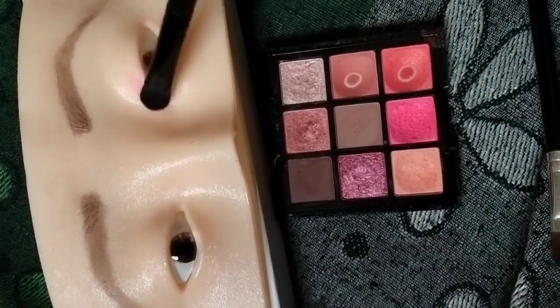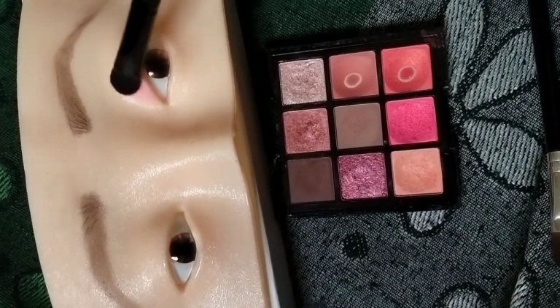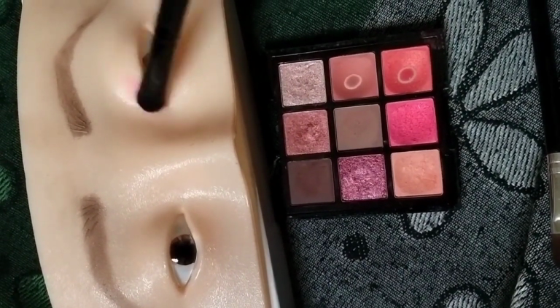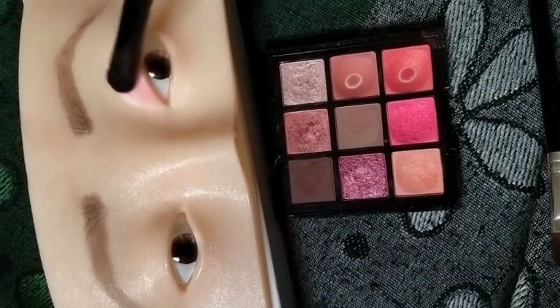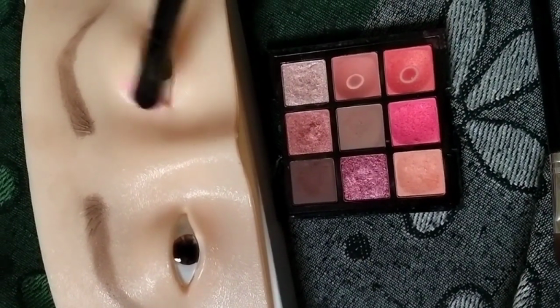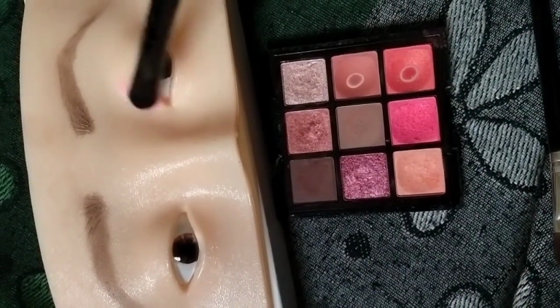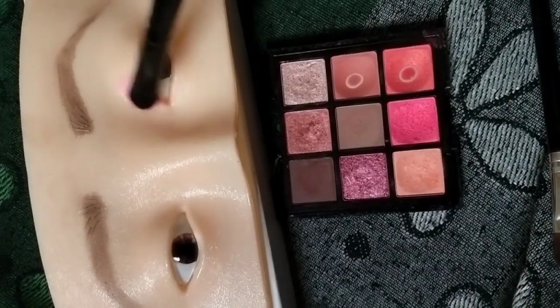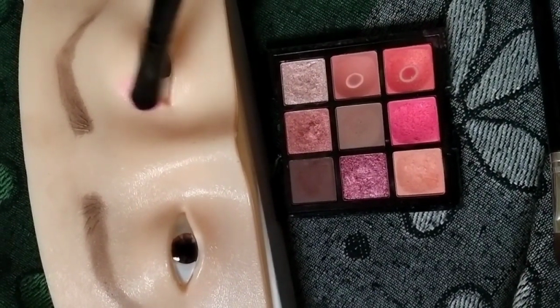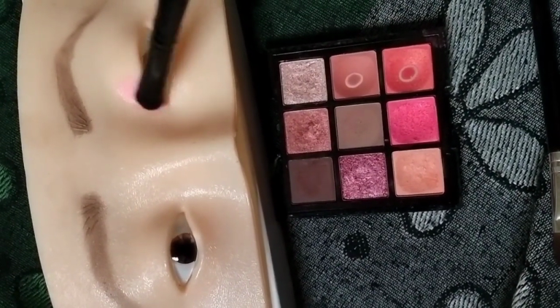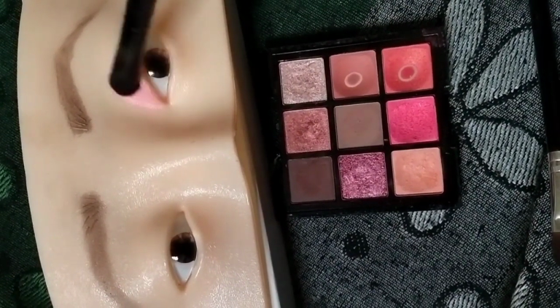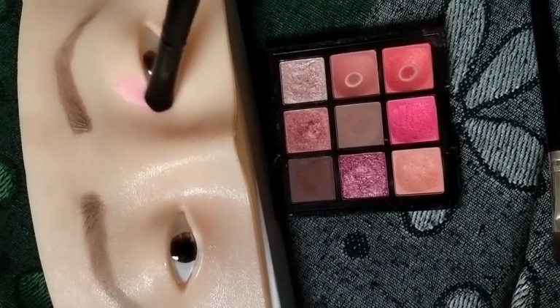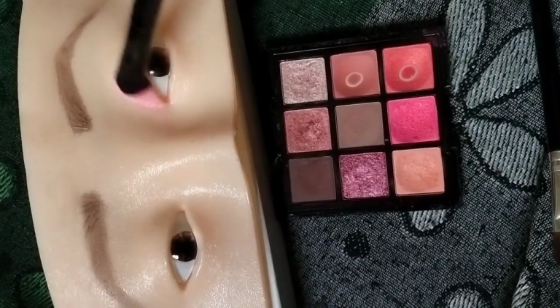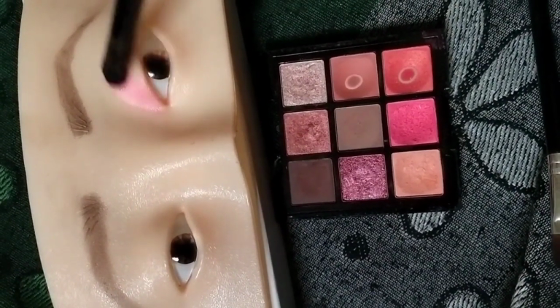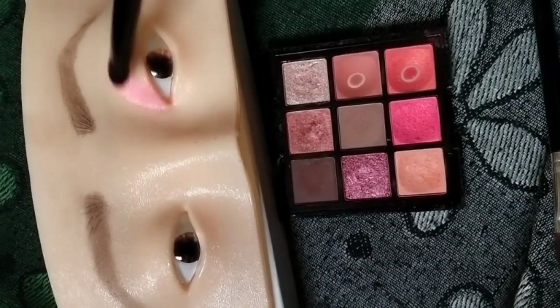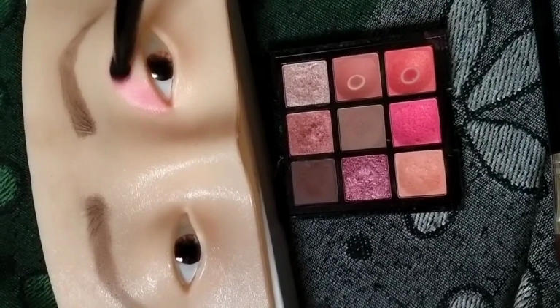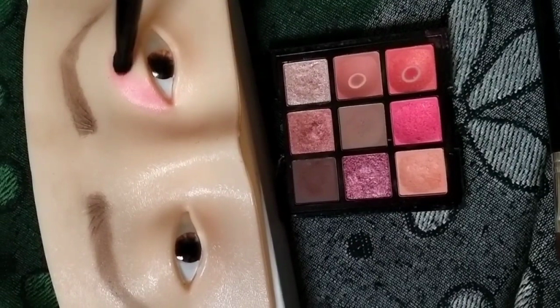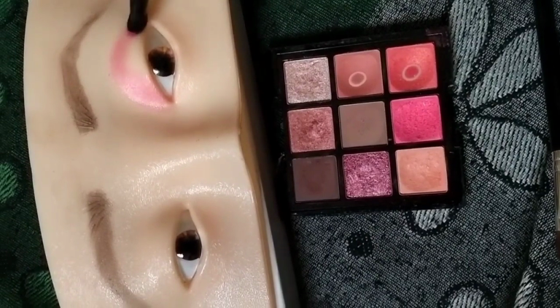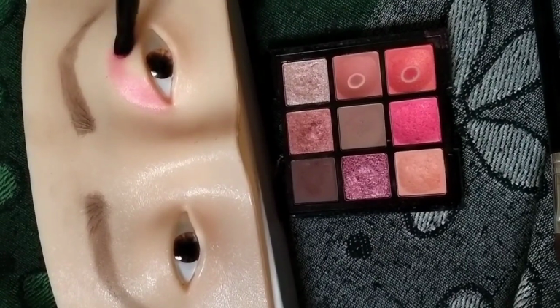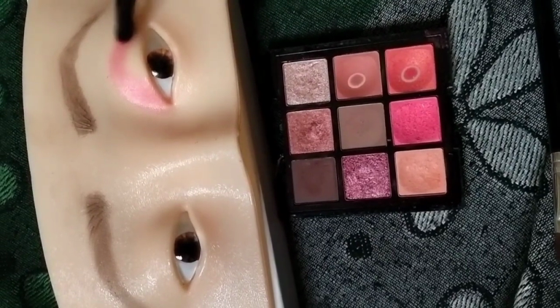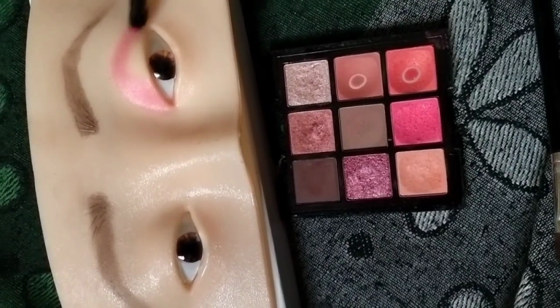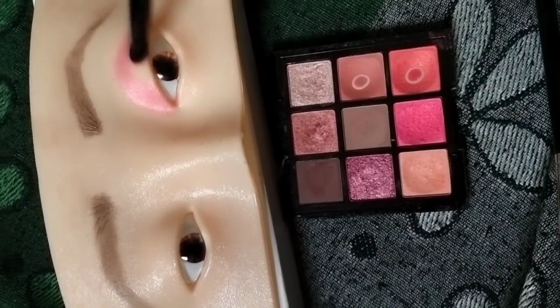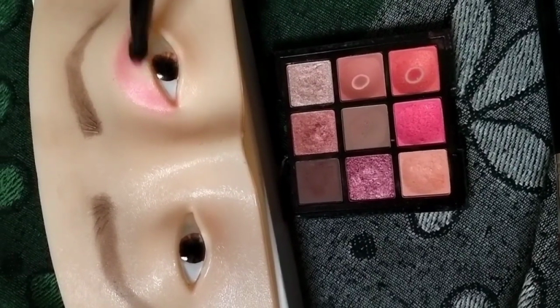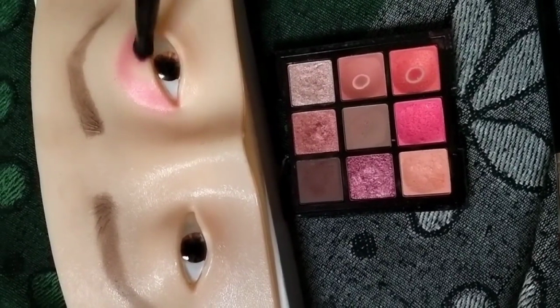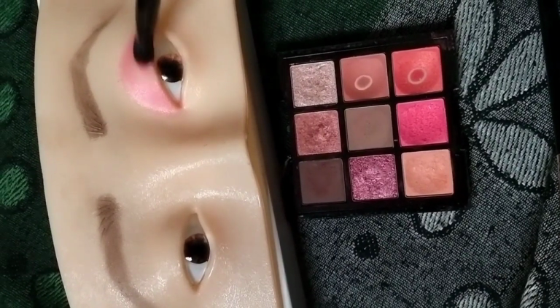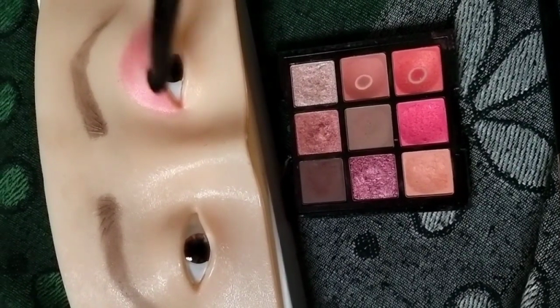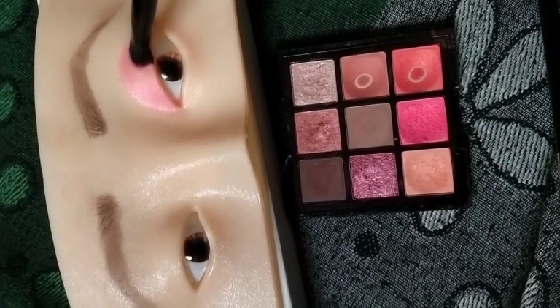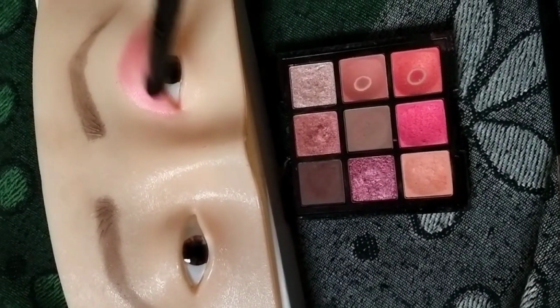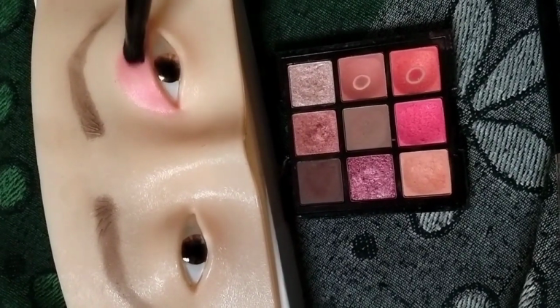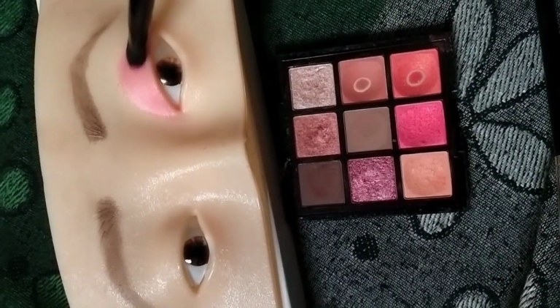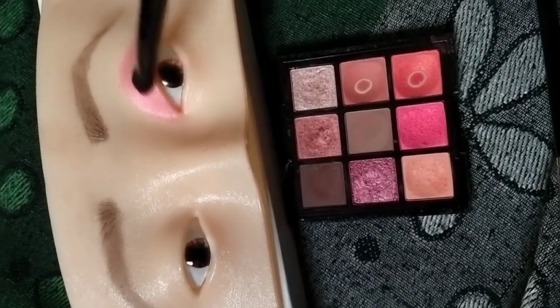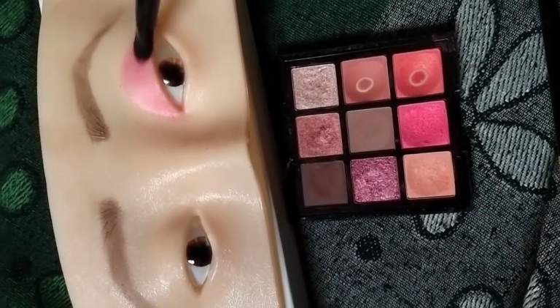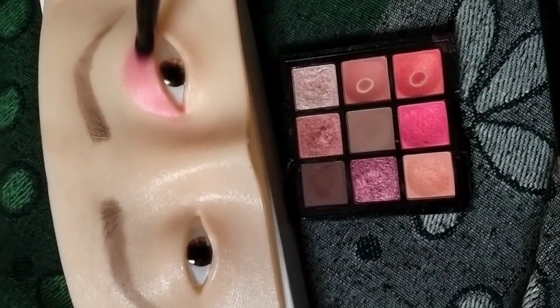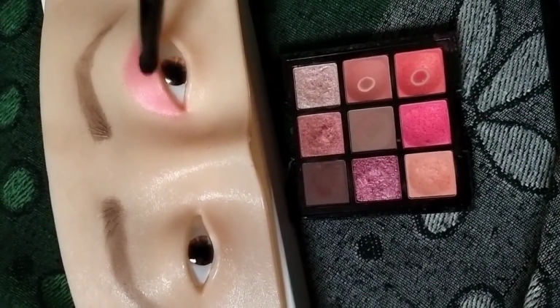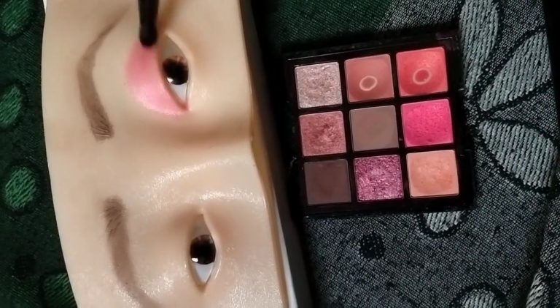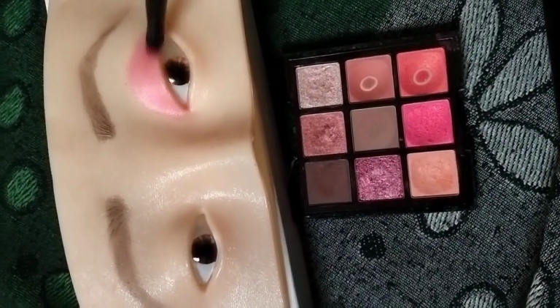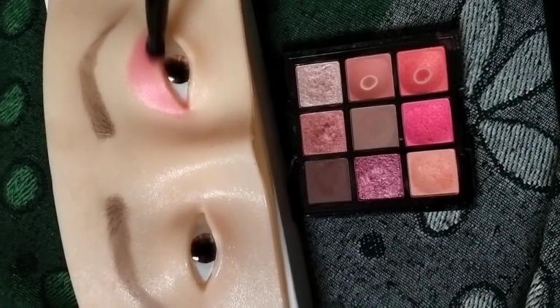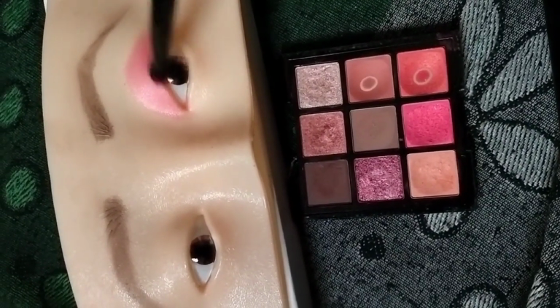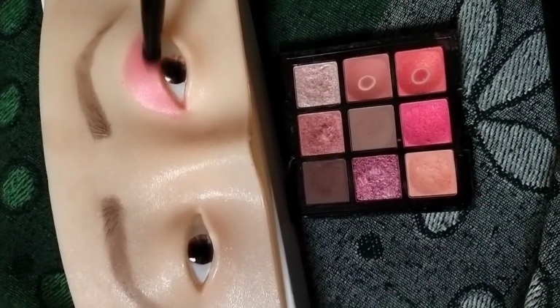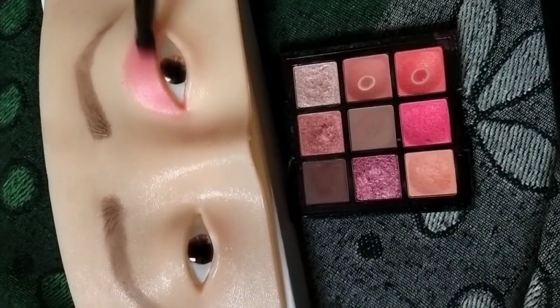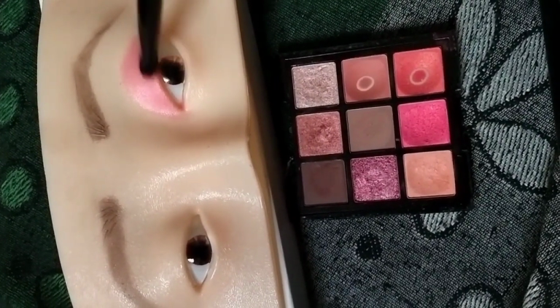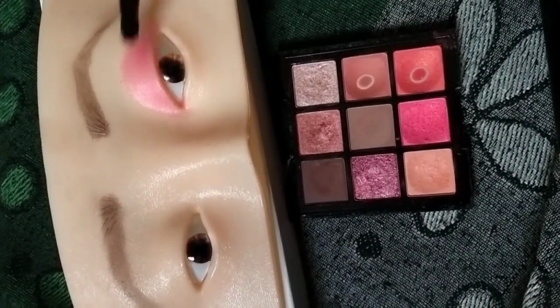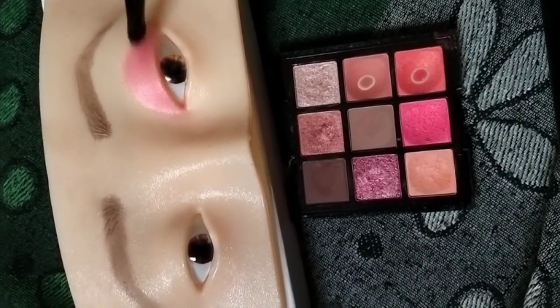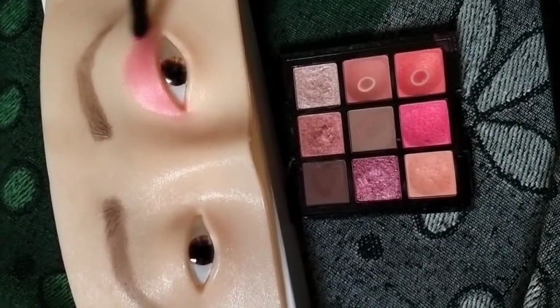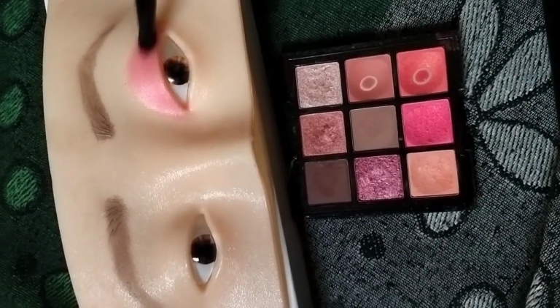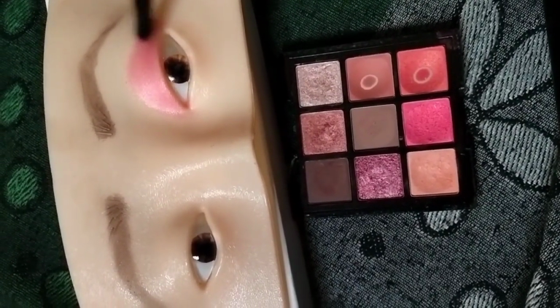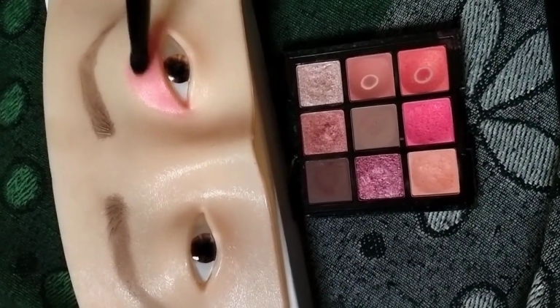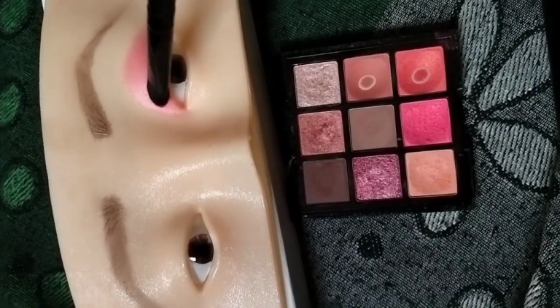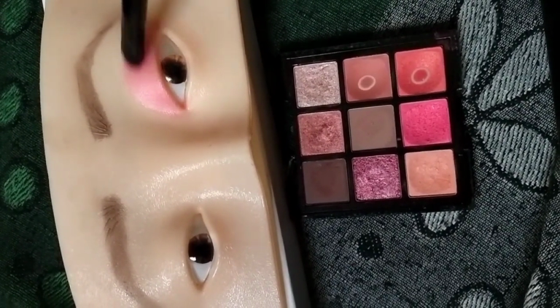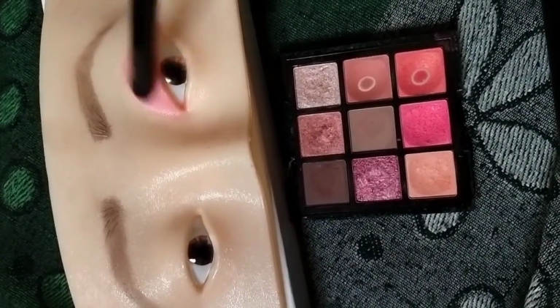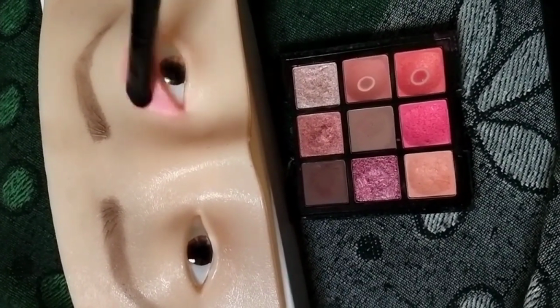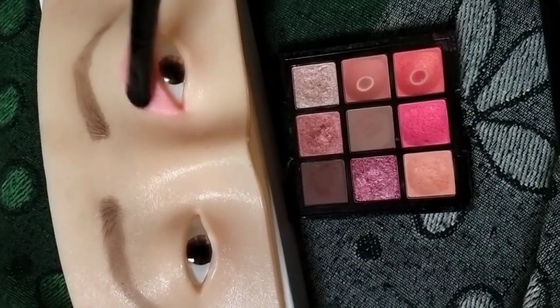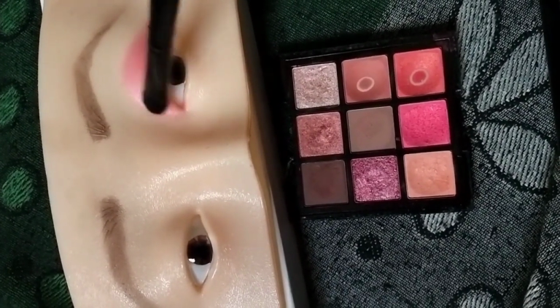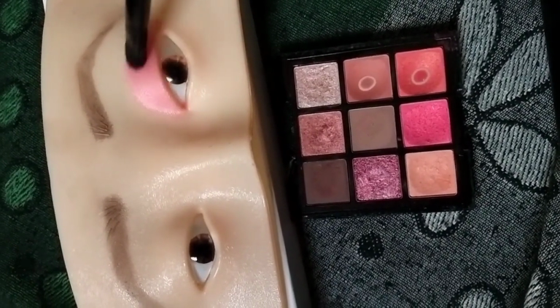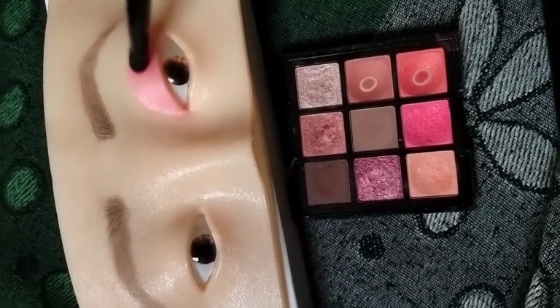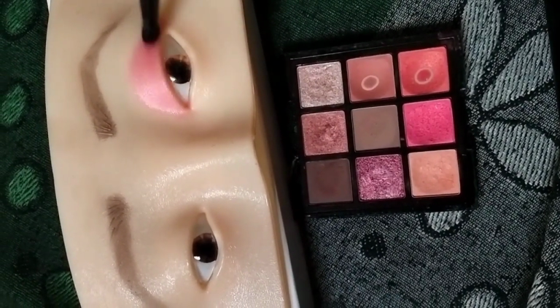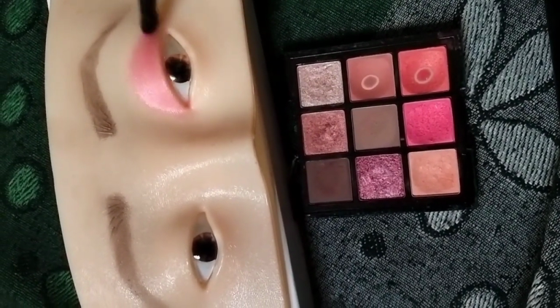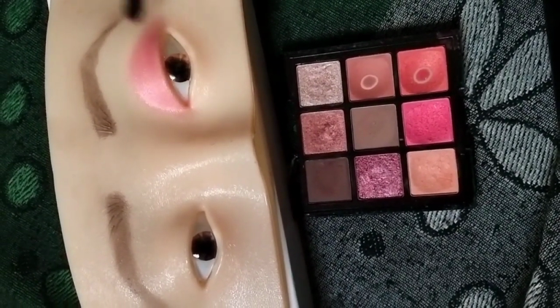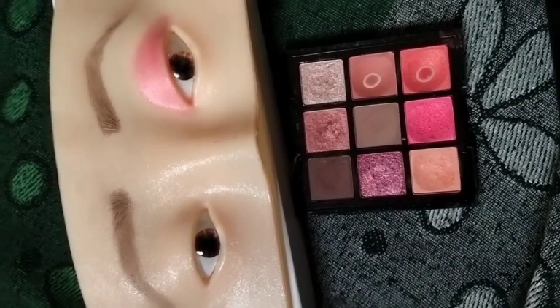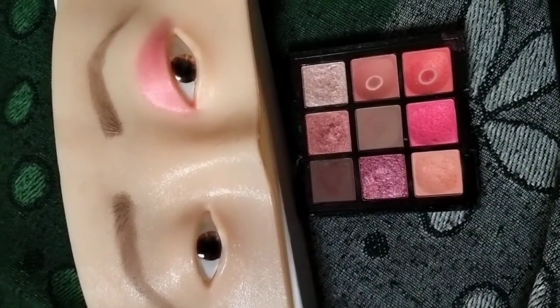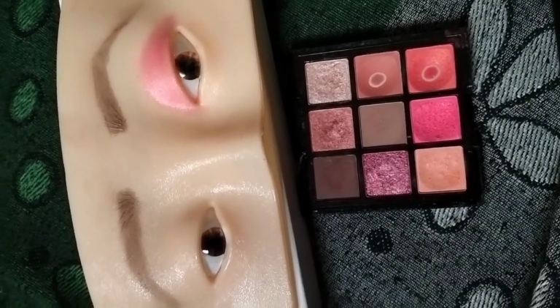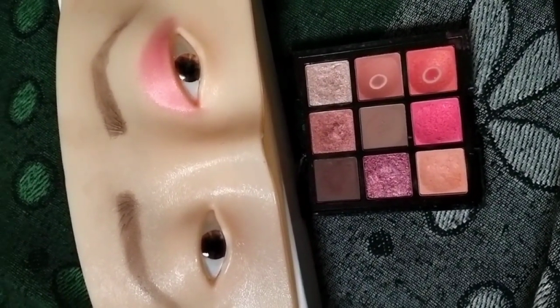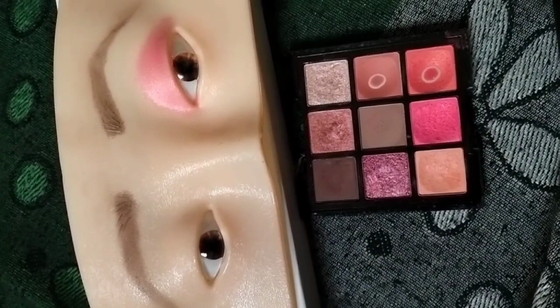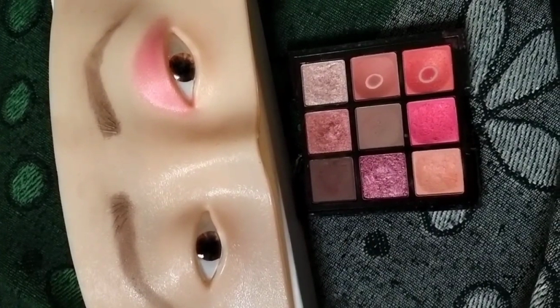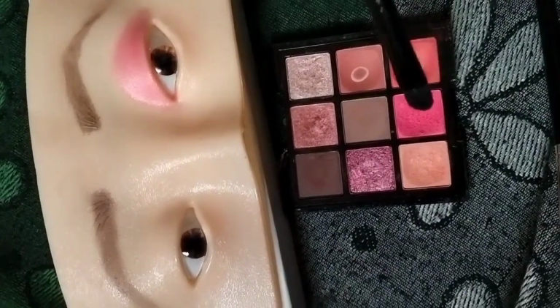I can film it as I will make her eye makeup. Then I will show you the look of the natural eye shadow.